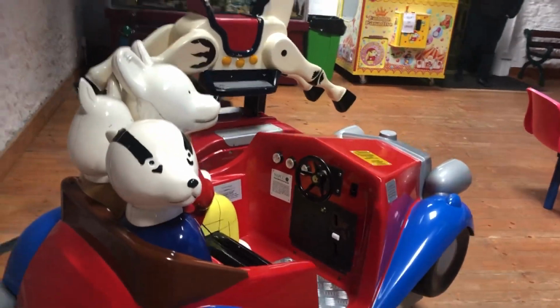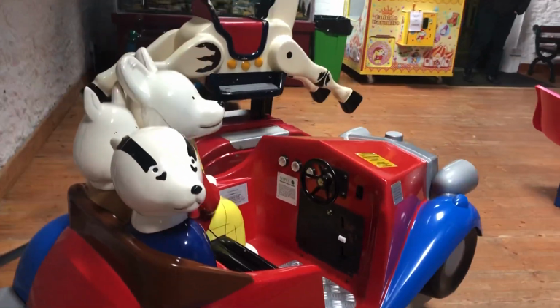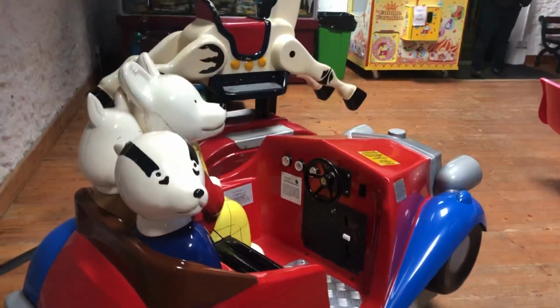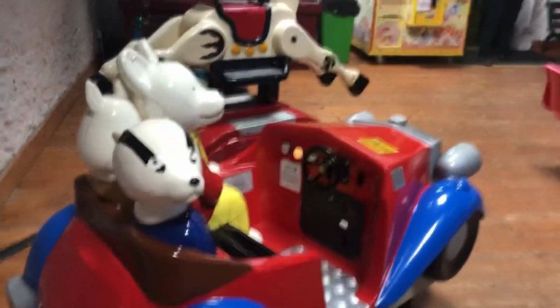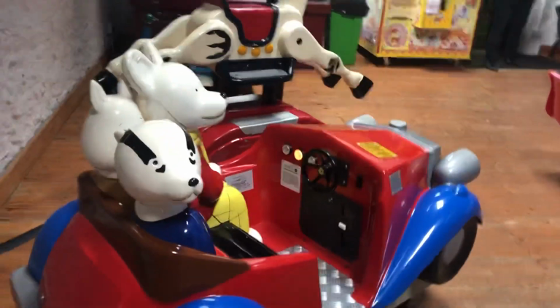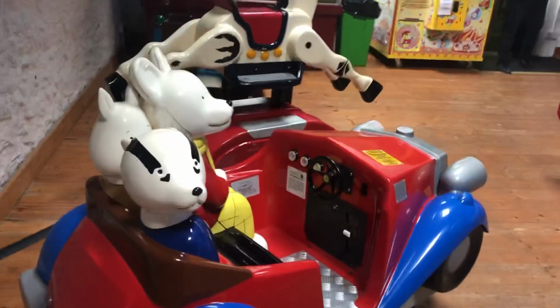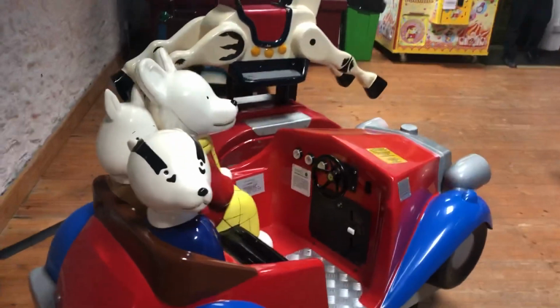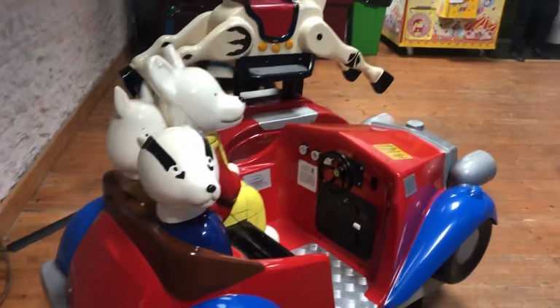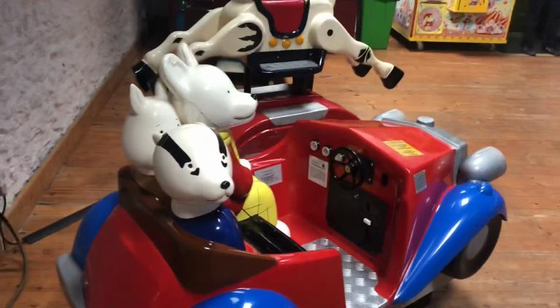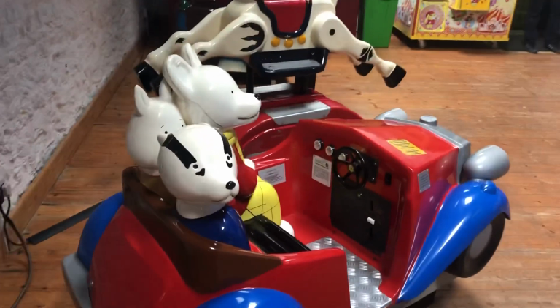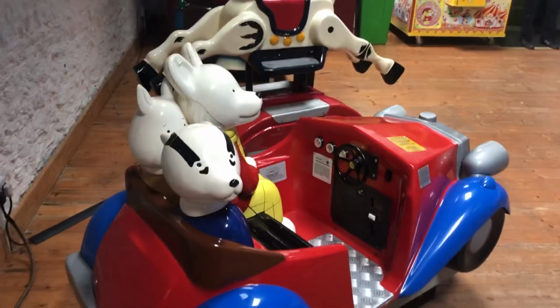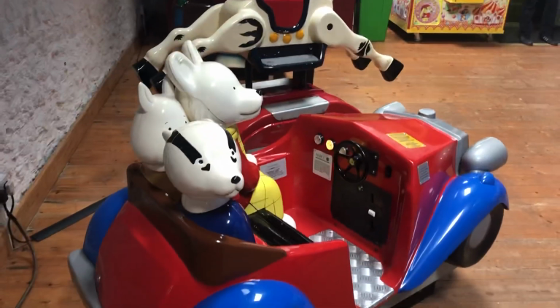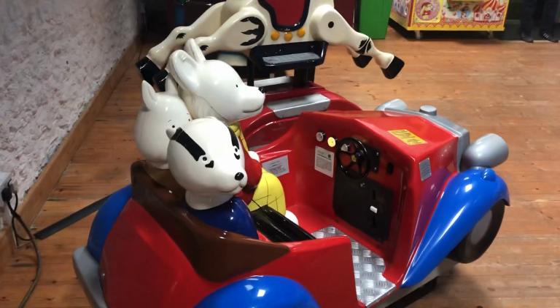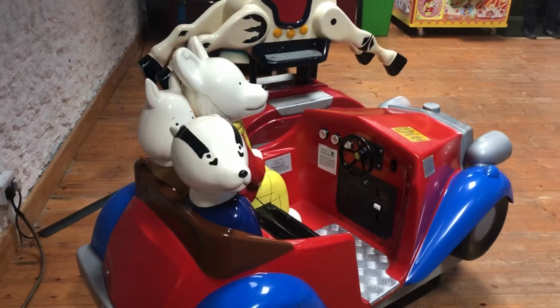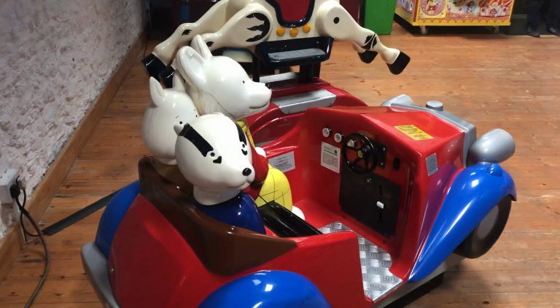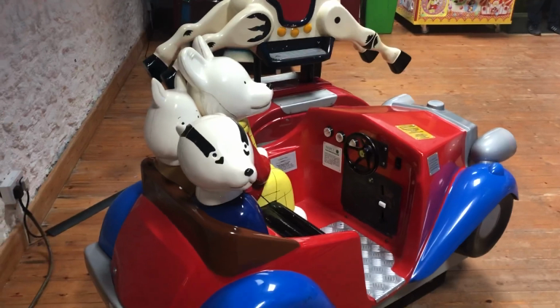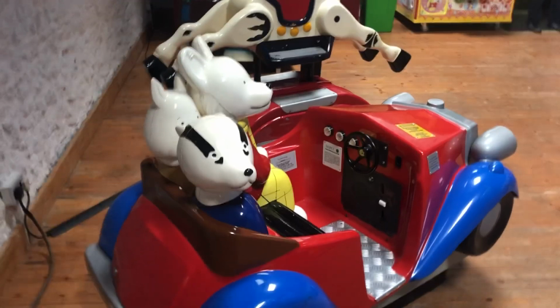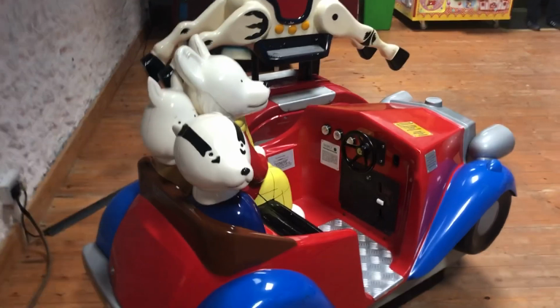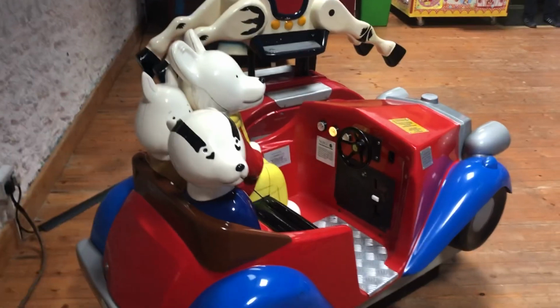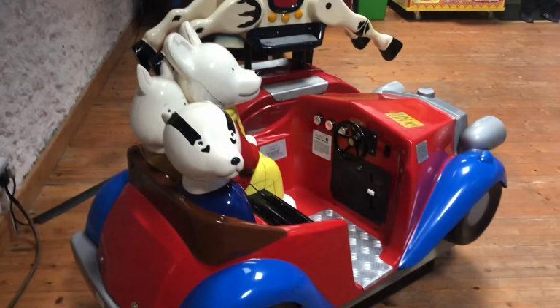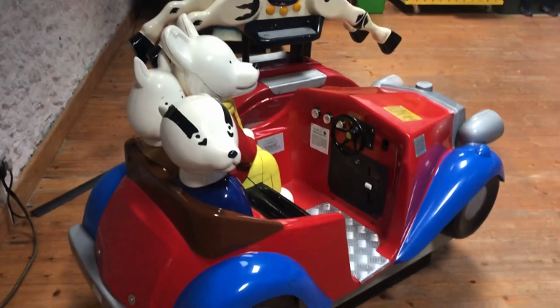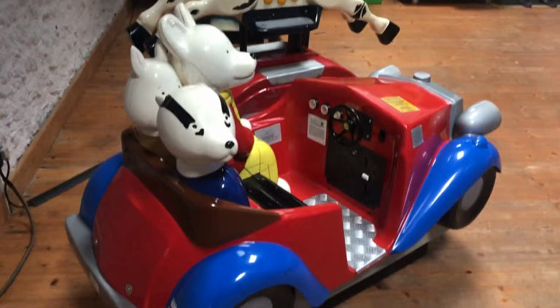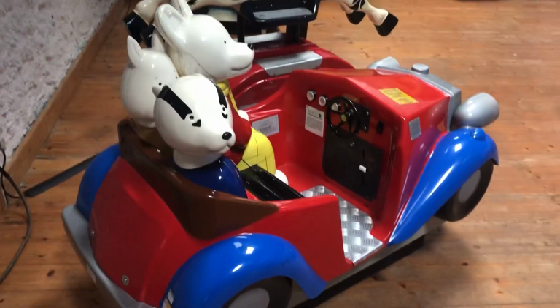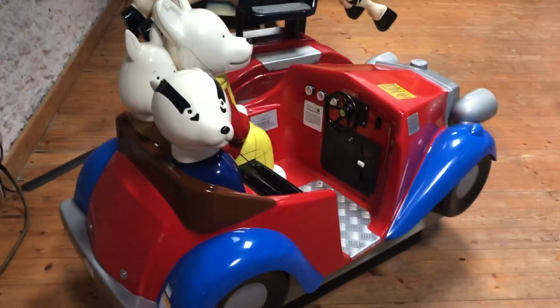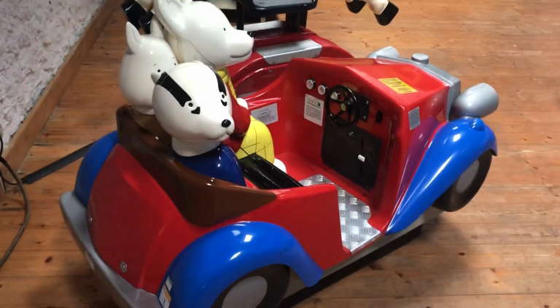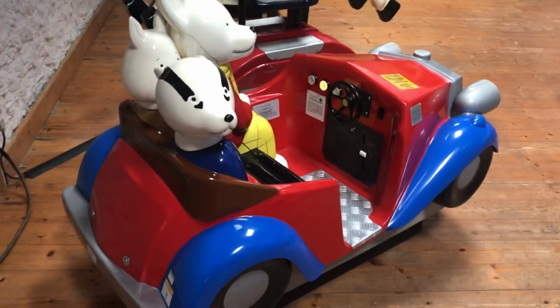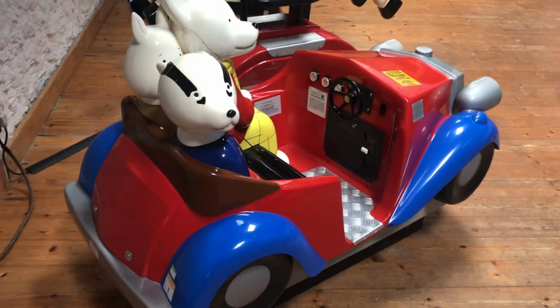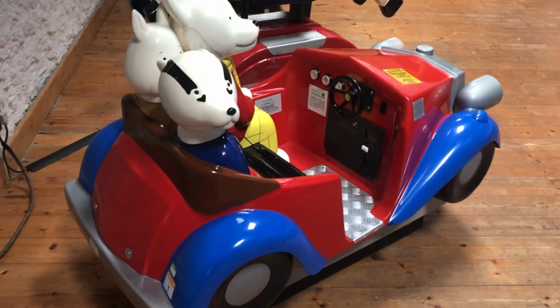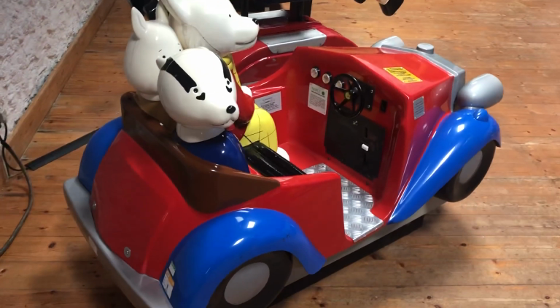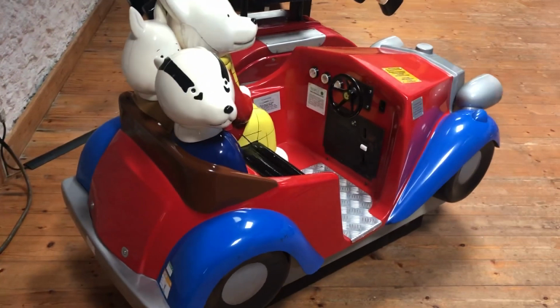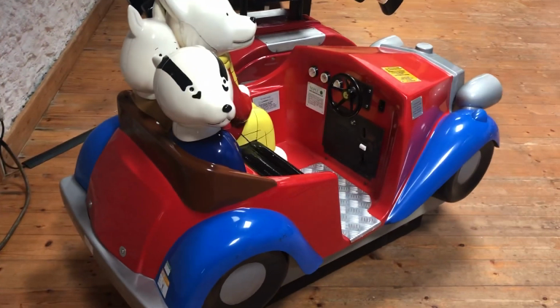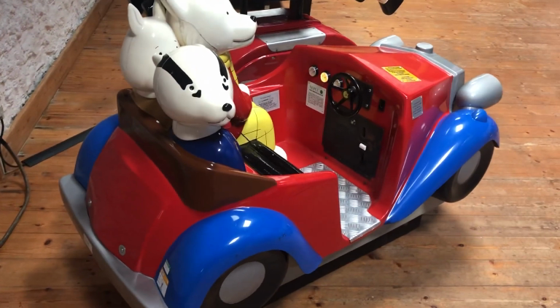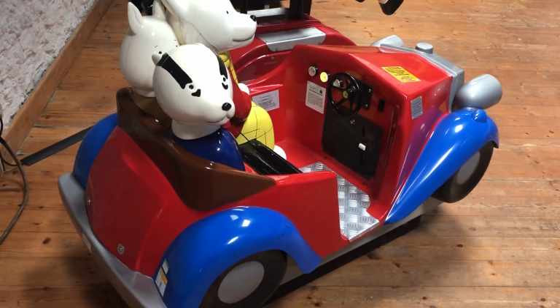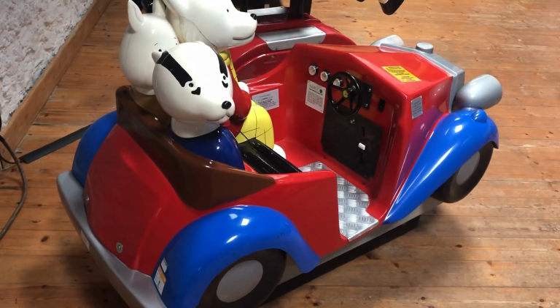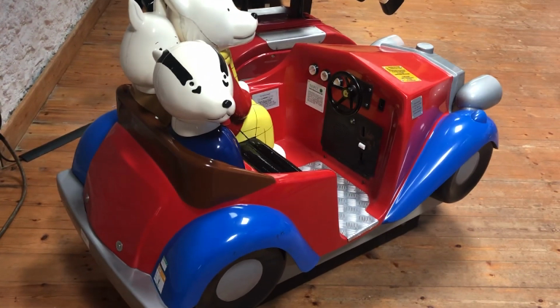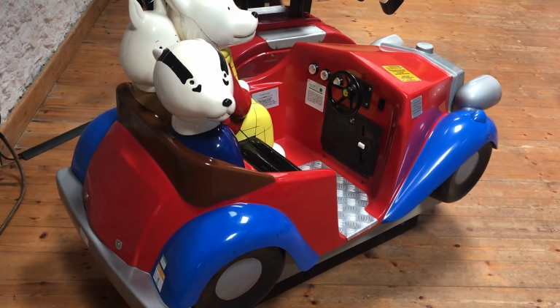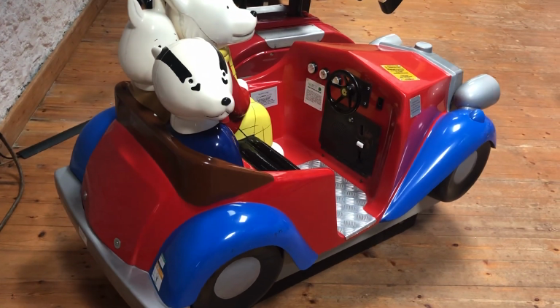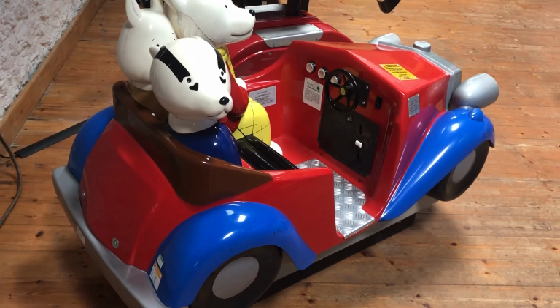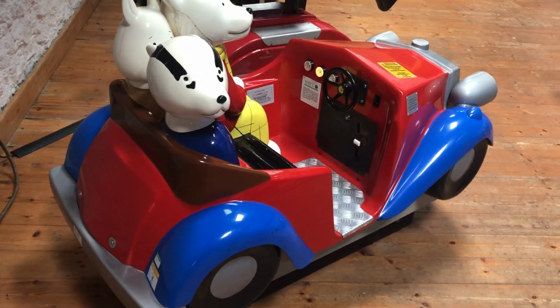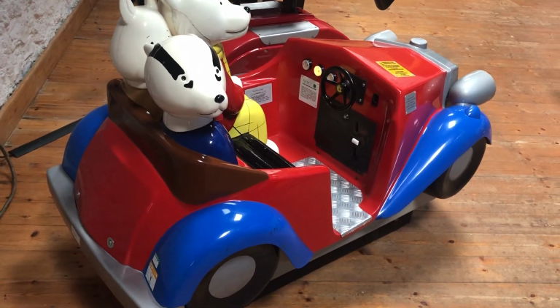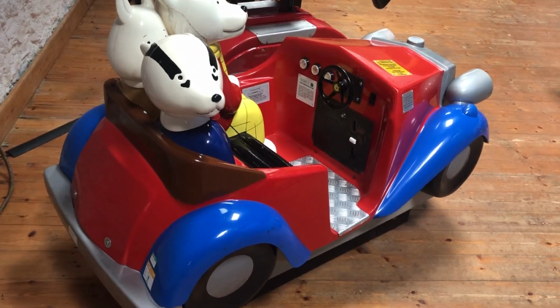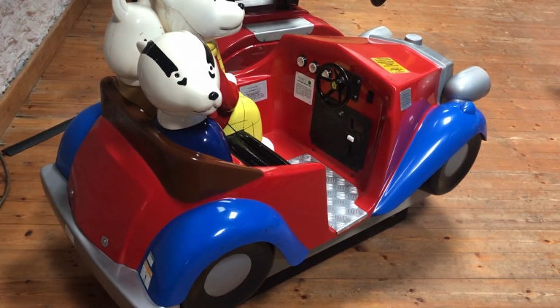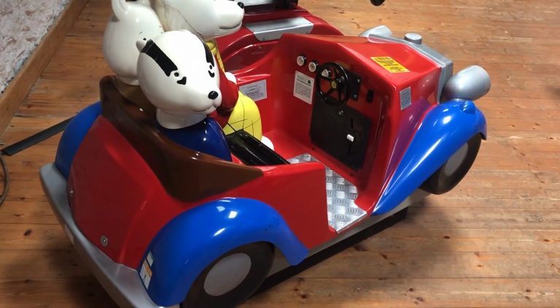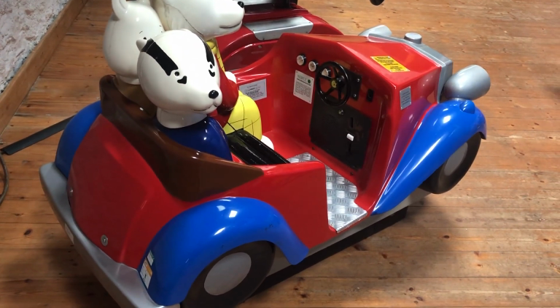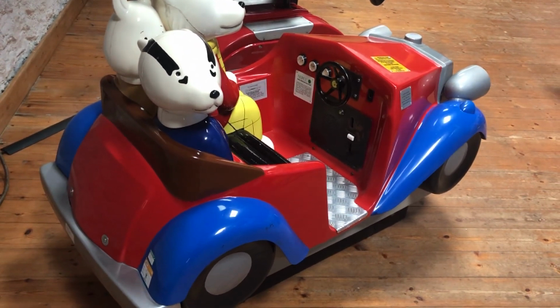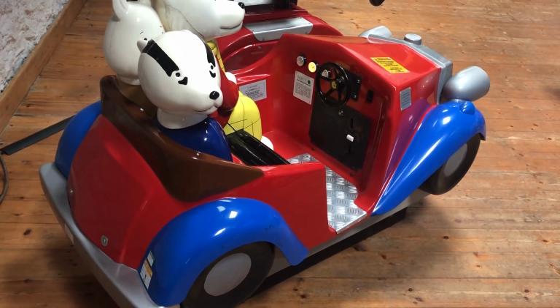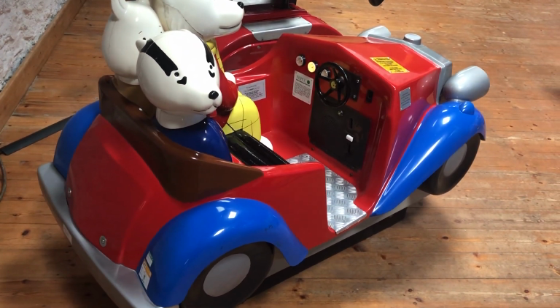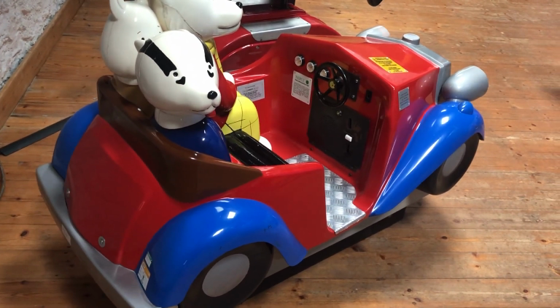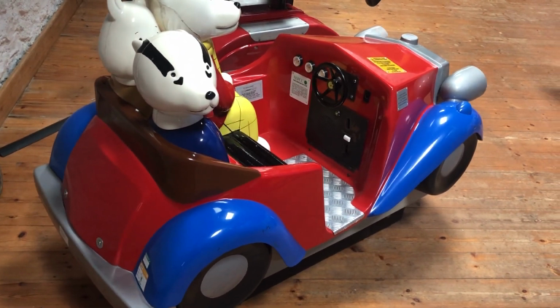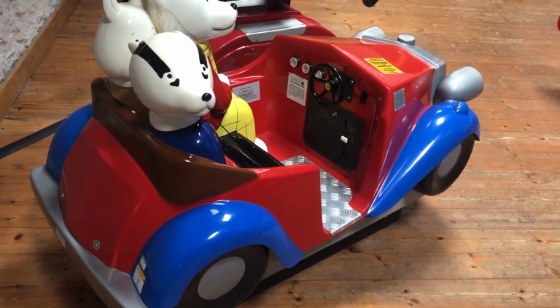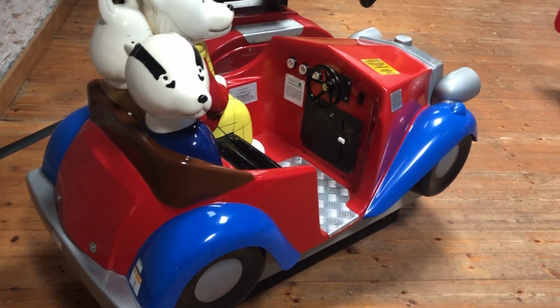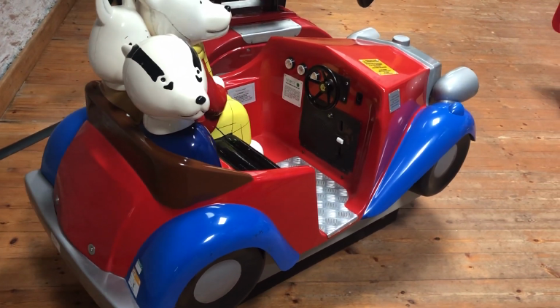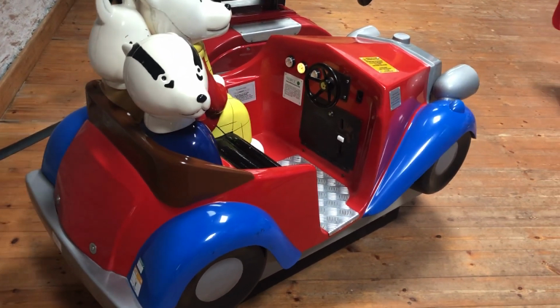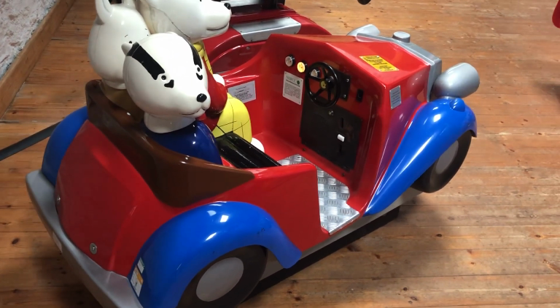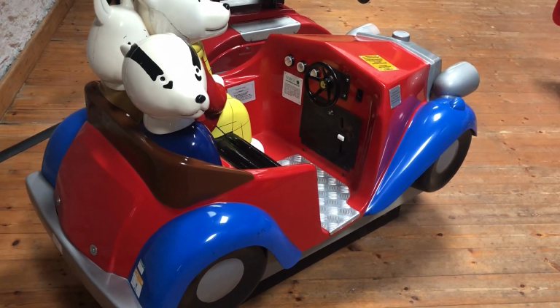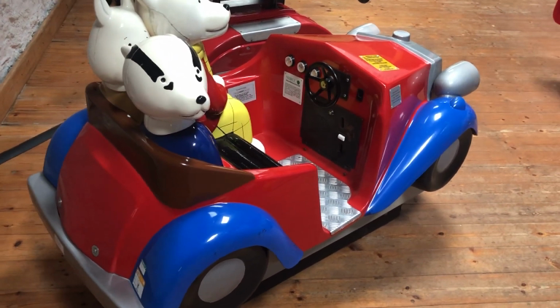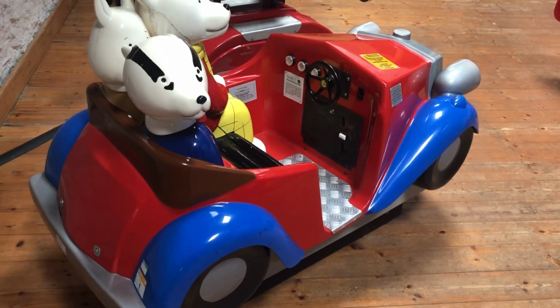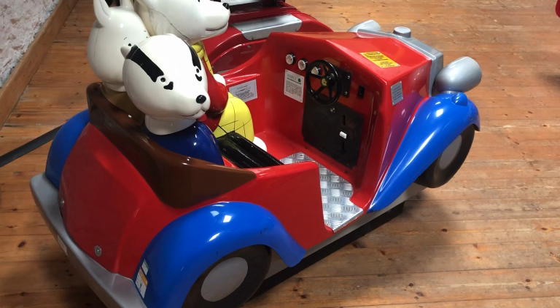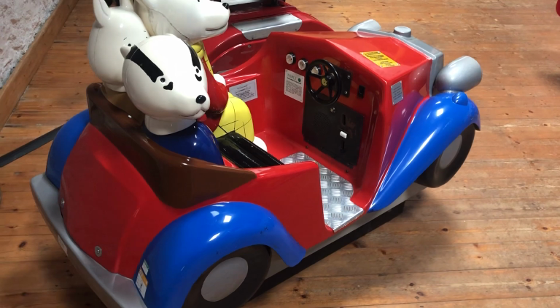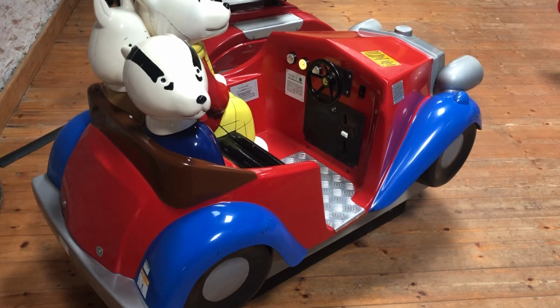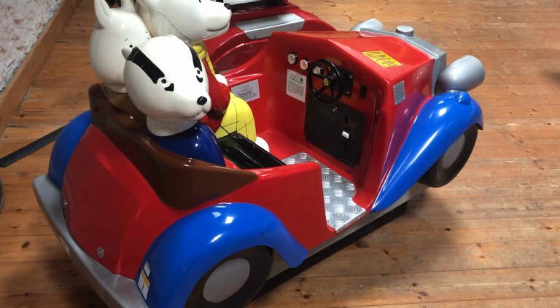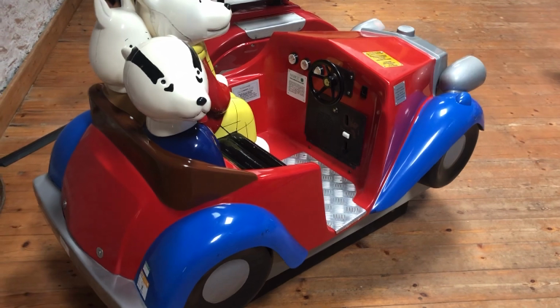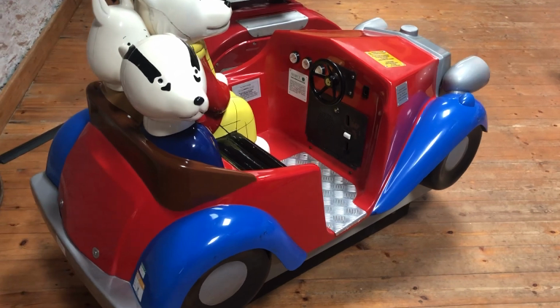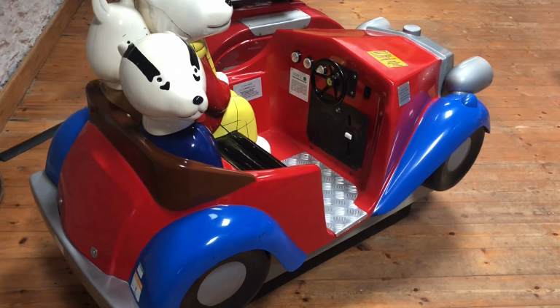And that was the Rupert Bear kid ride by Photomeat, situated at Wookey Hole in Somerset.